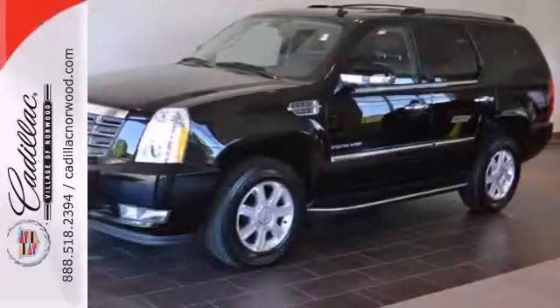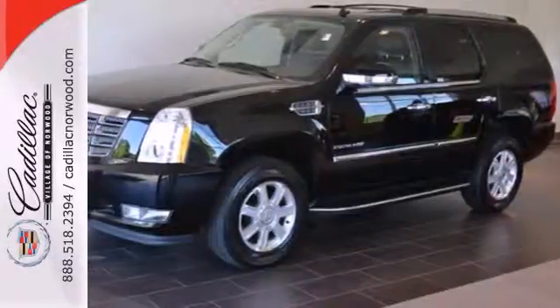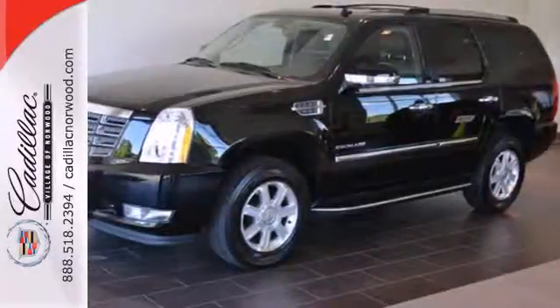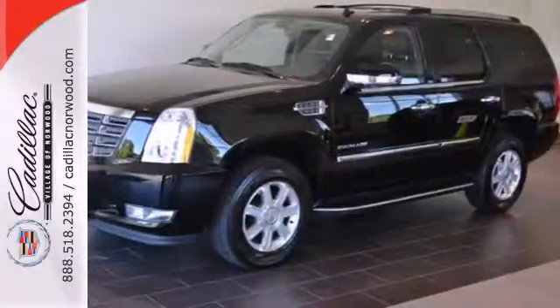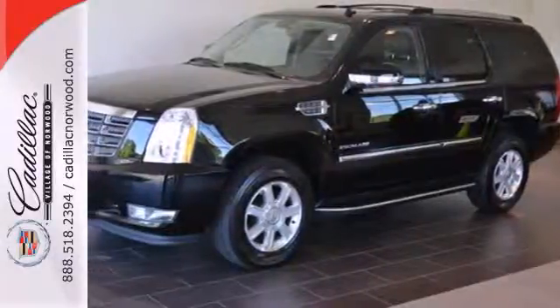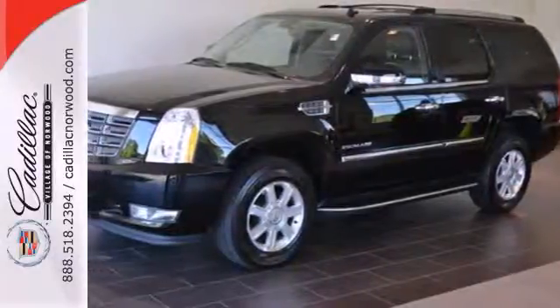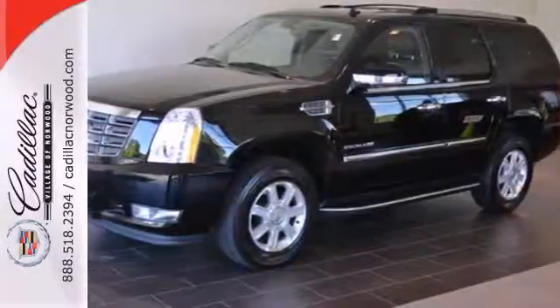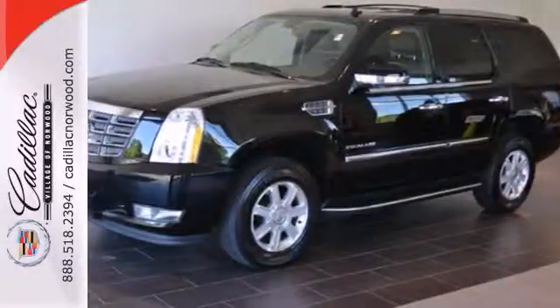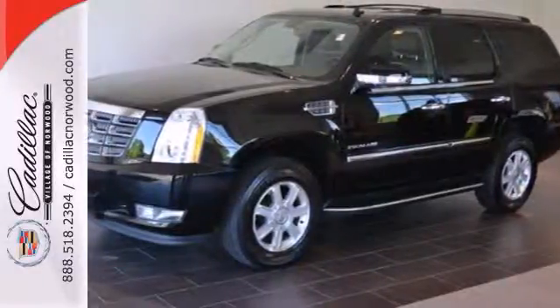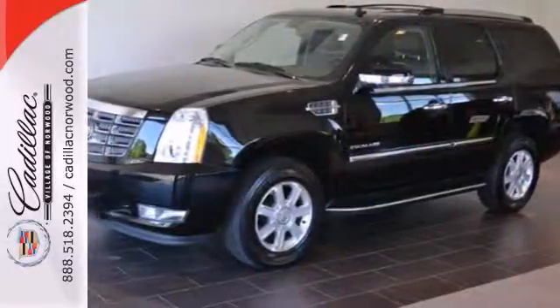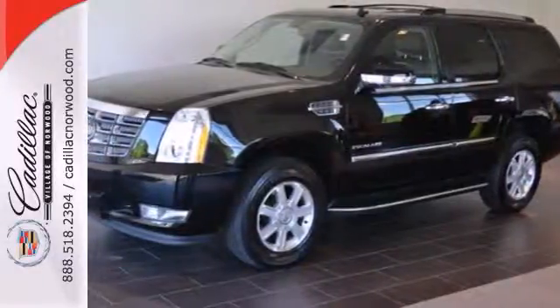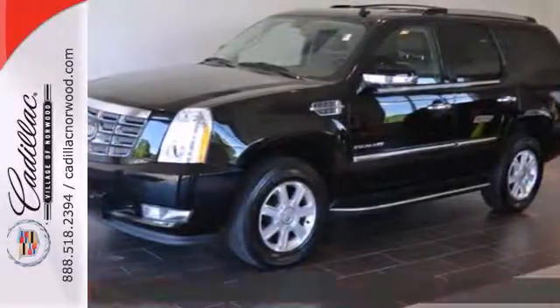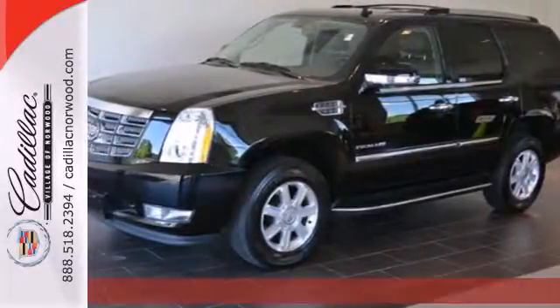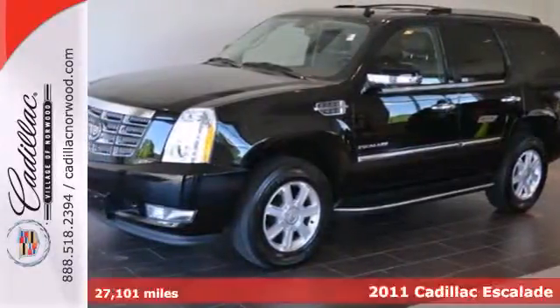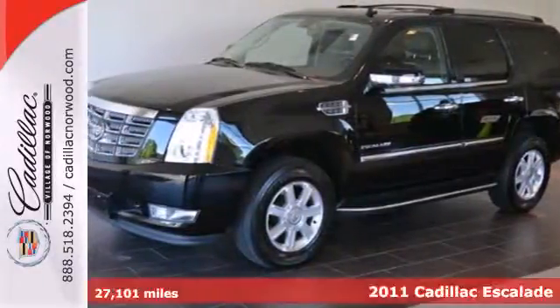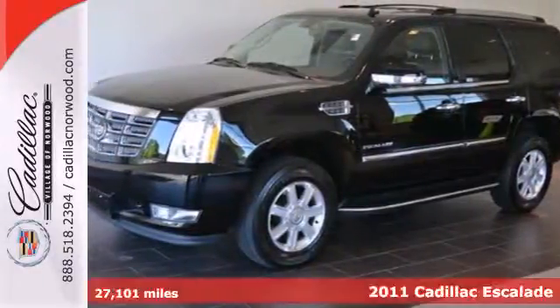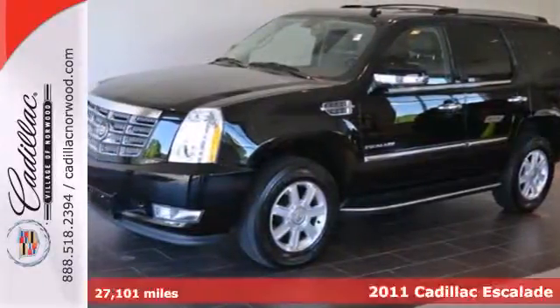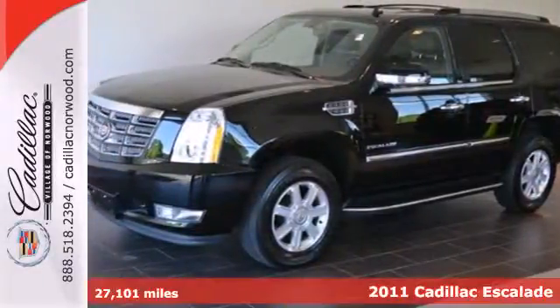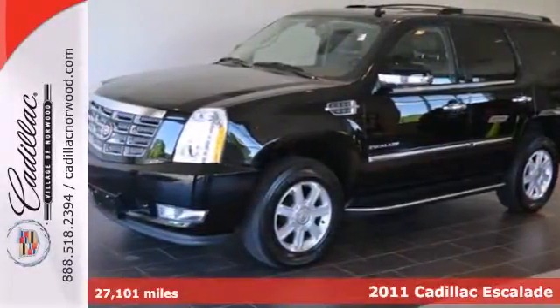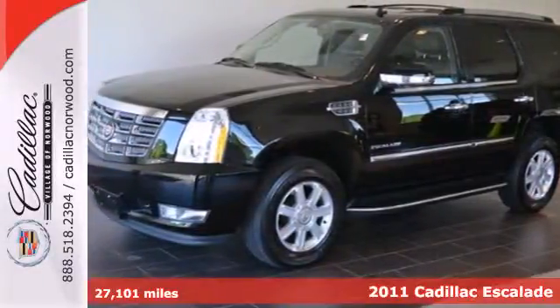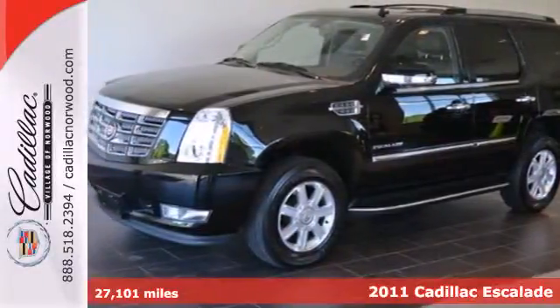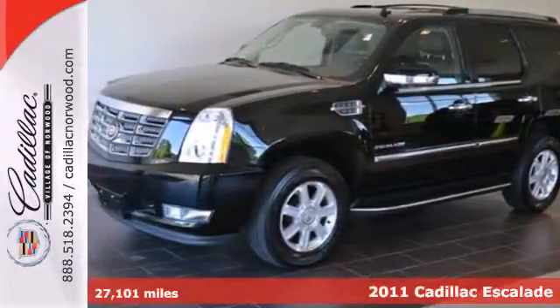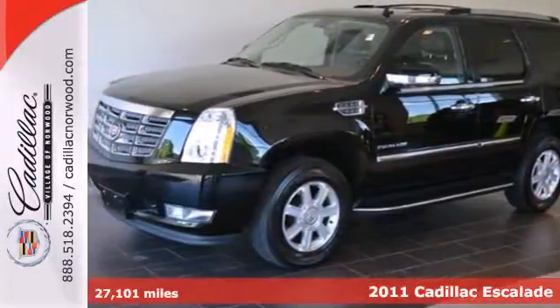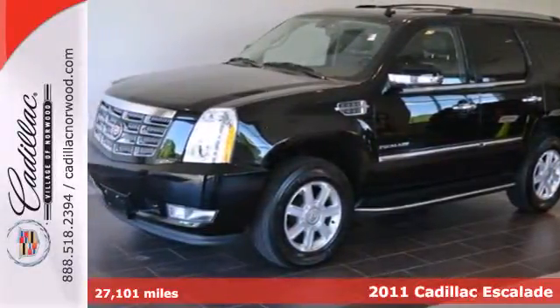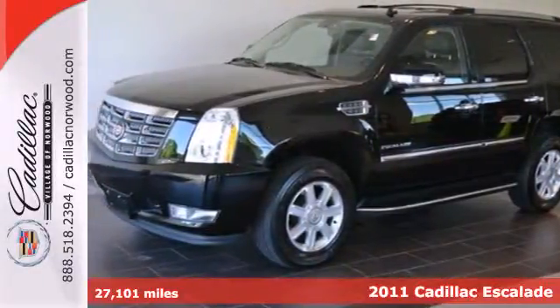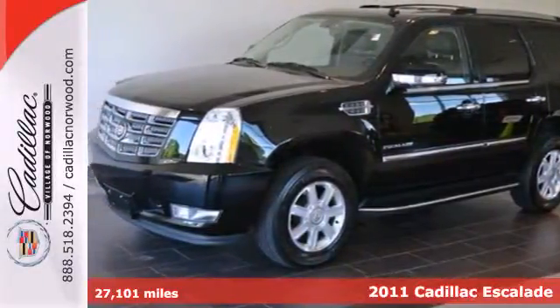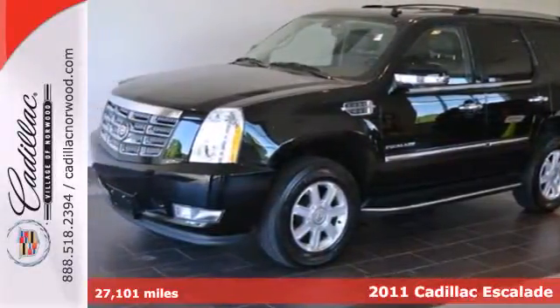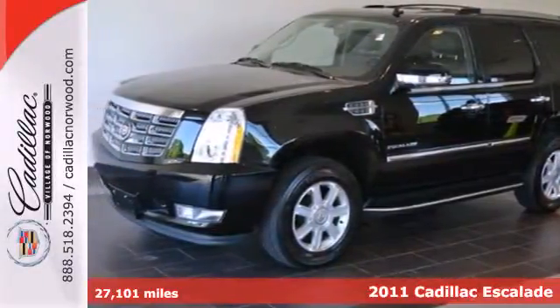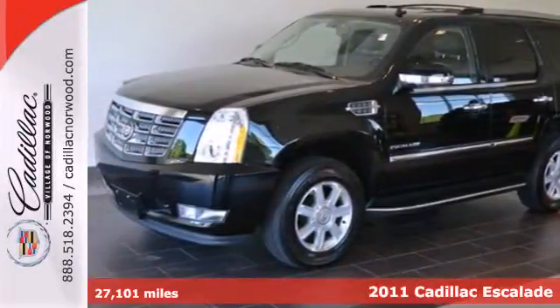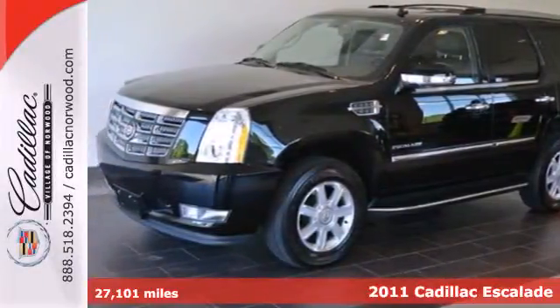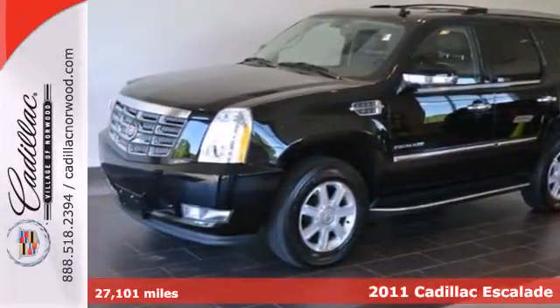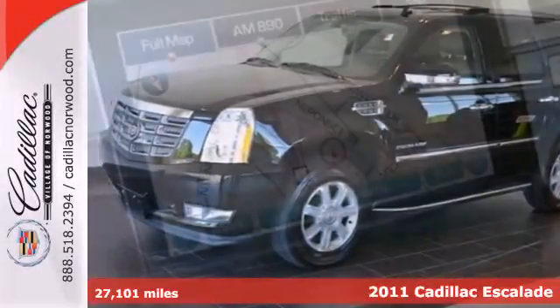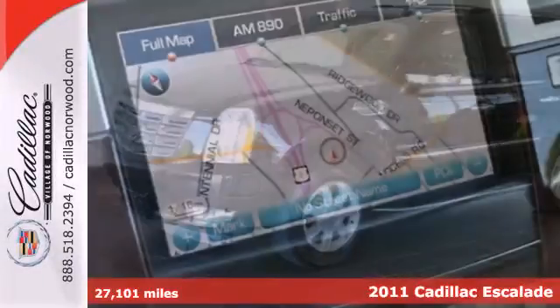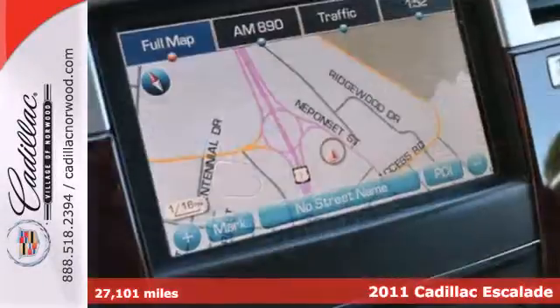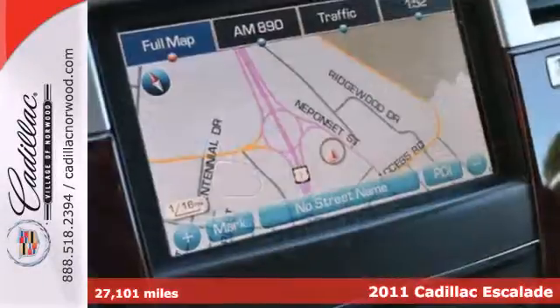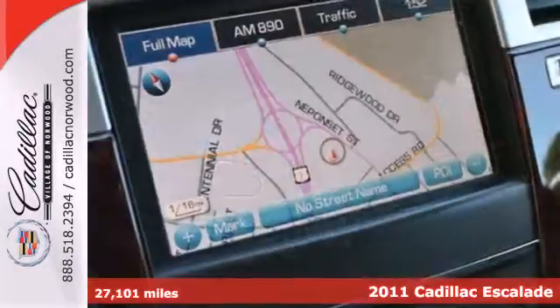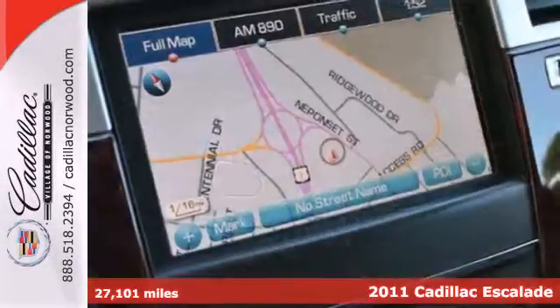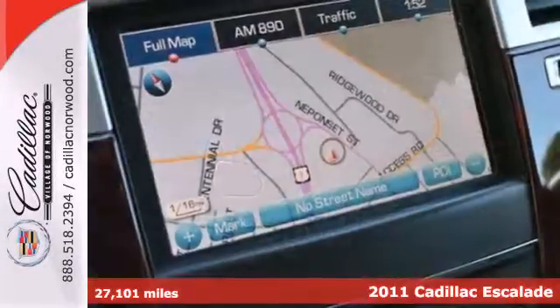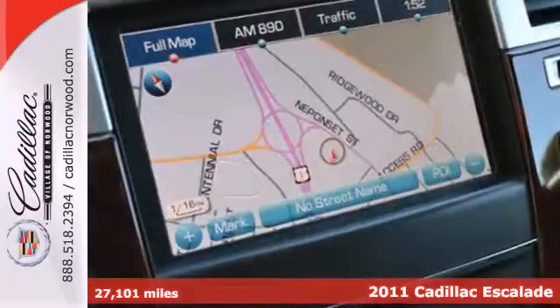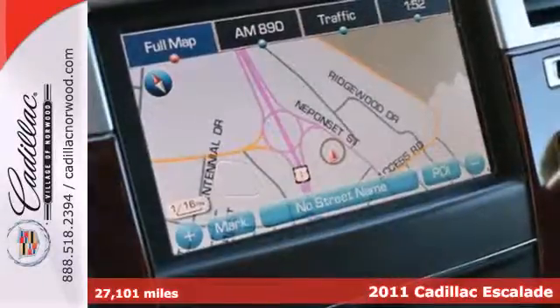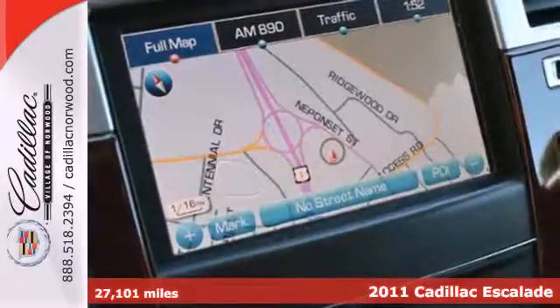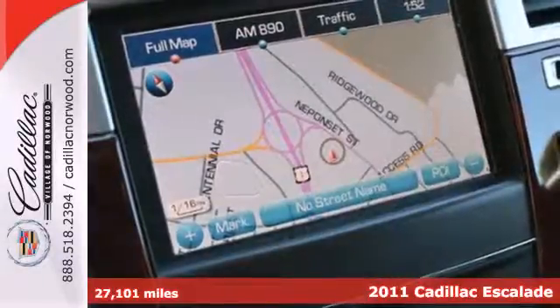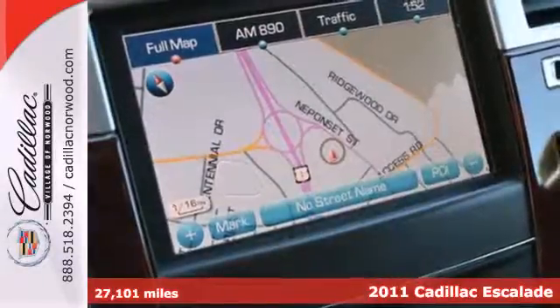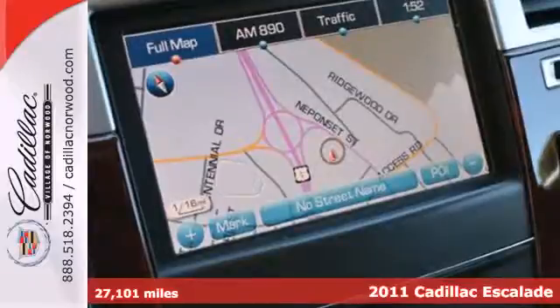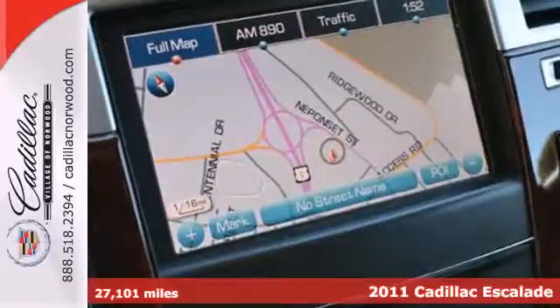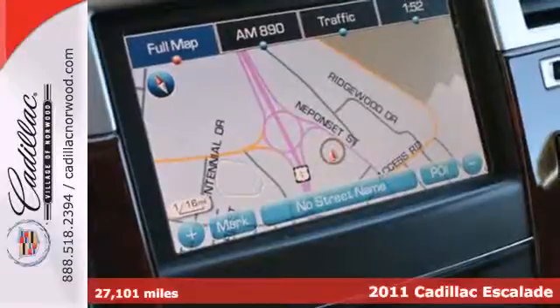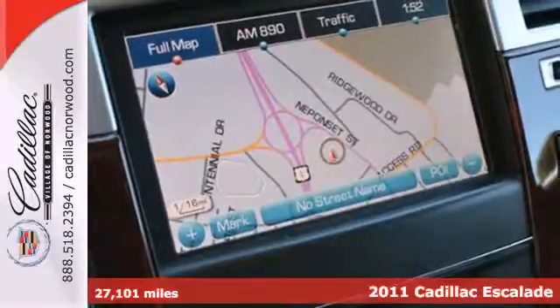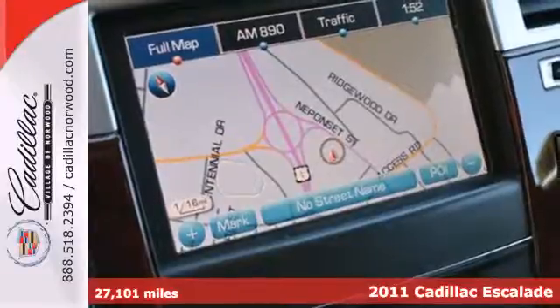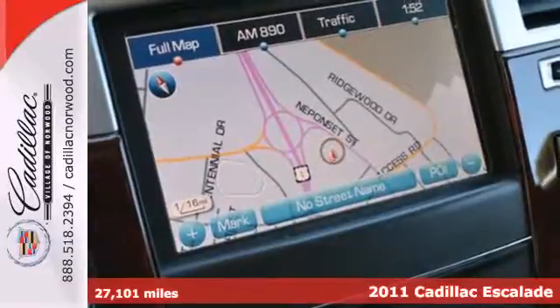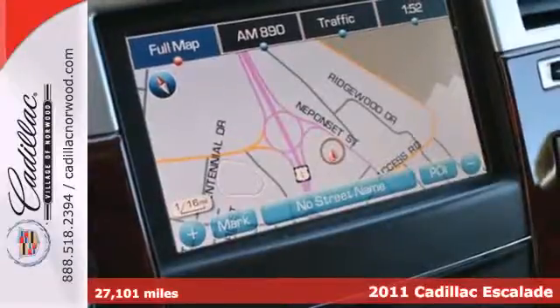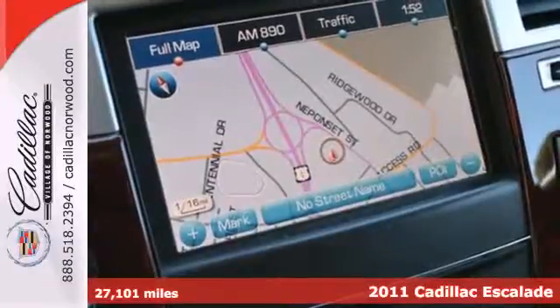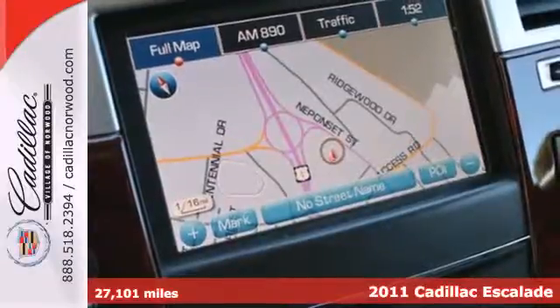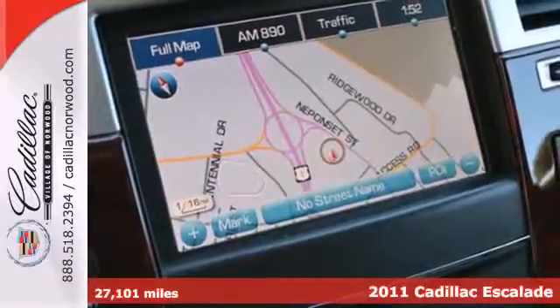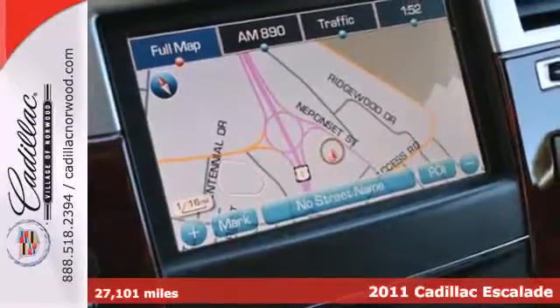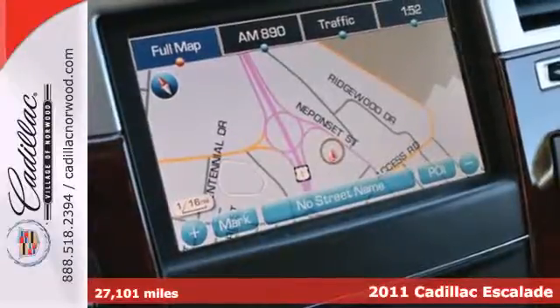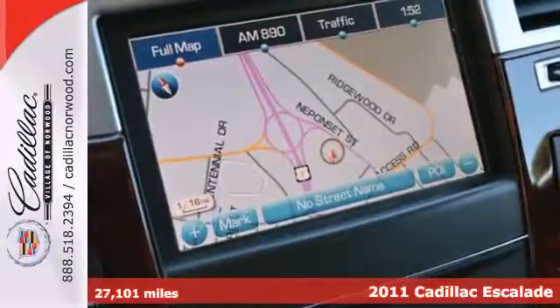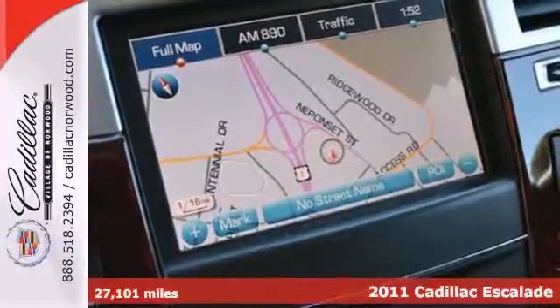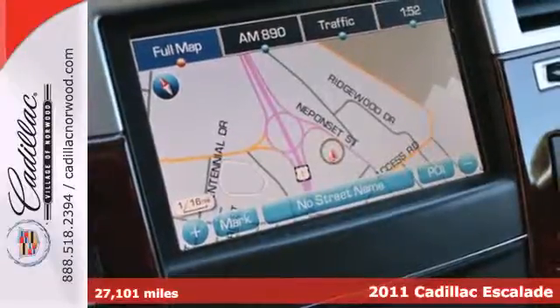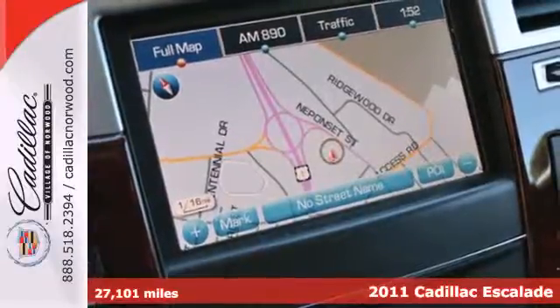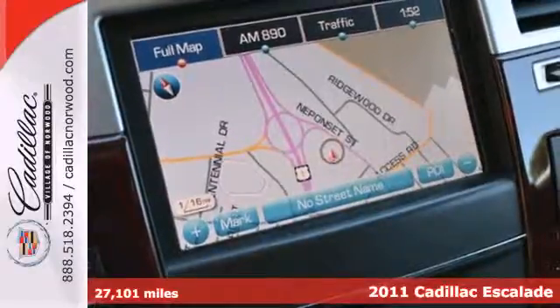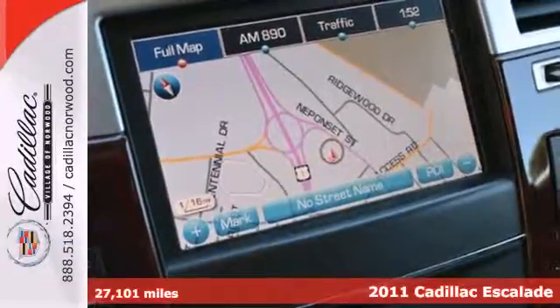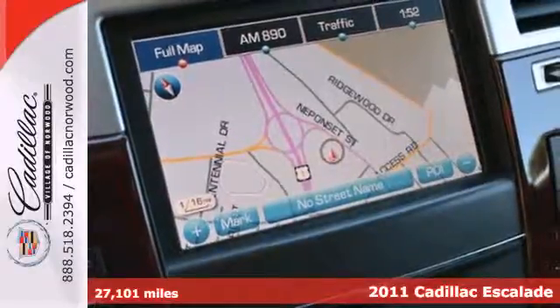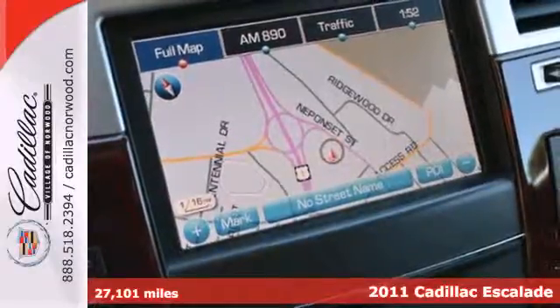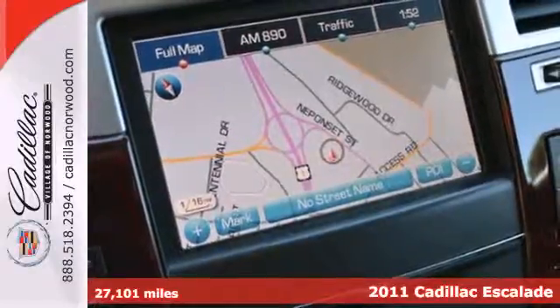Here's a 2011 Cadillac Escalade. This bold and beautiful SUV is loaded with standard features,